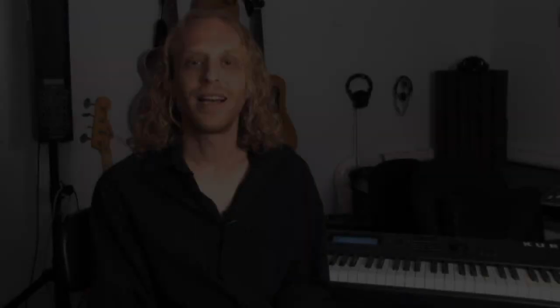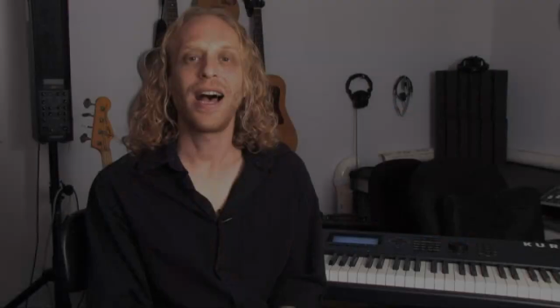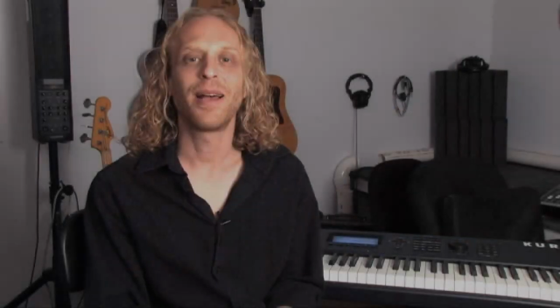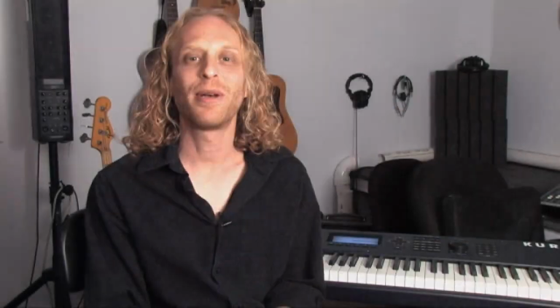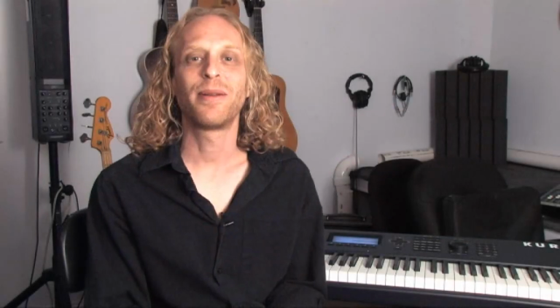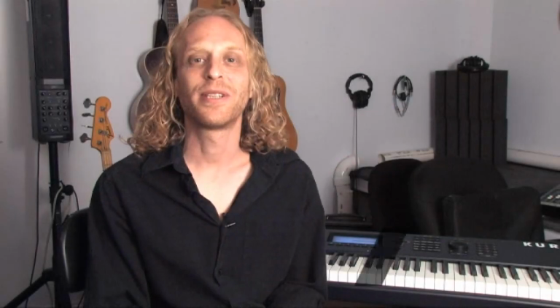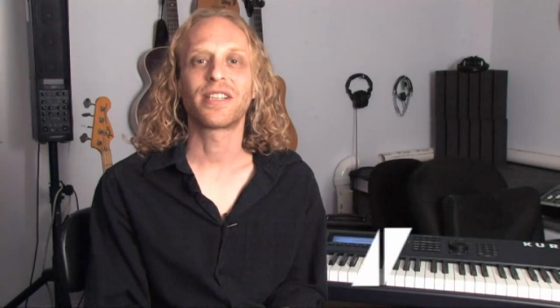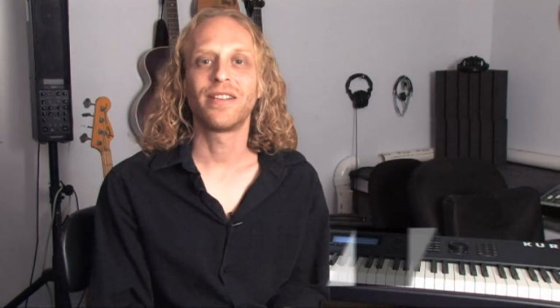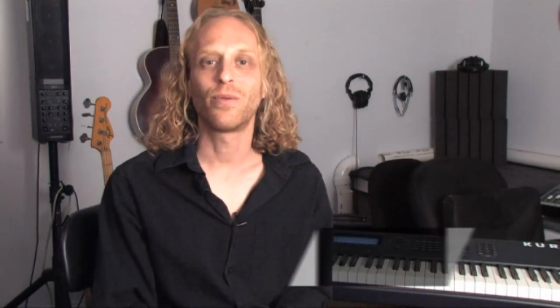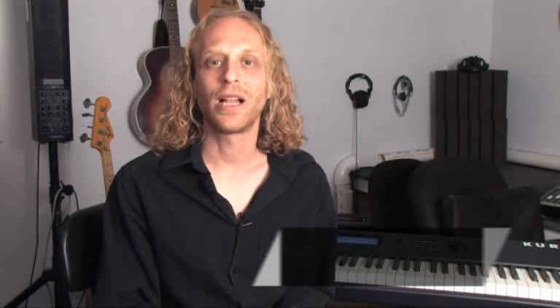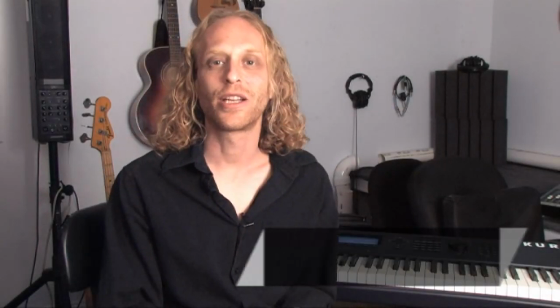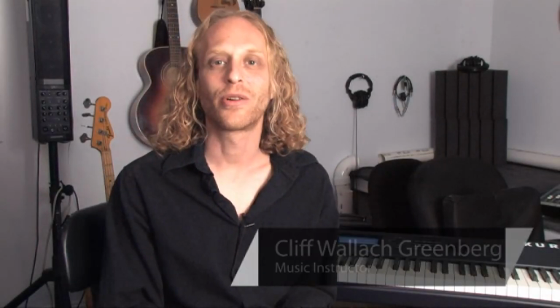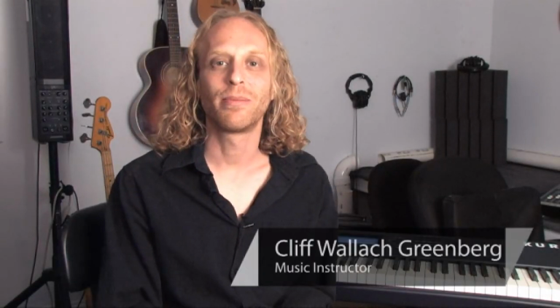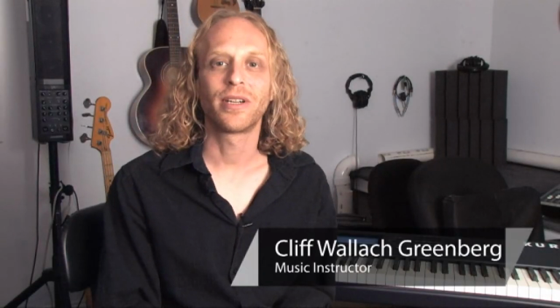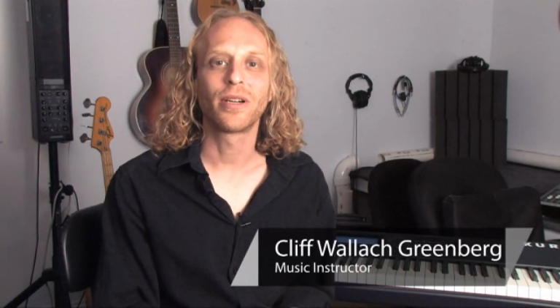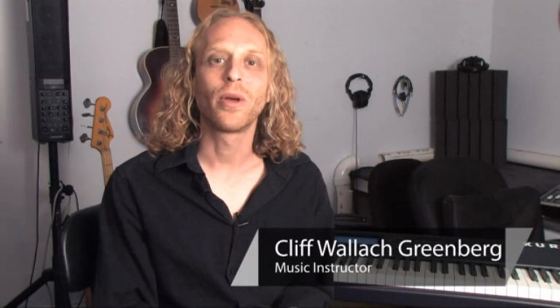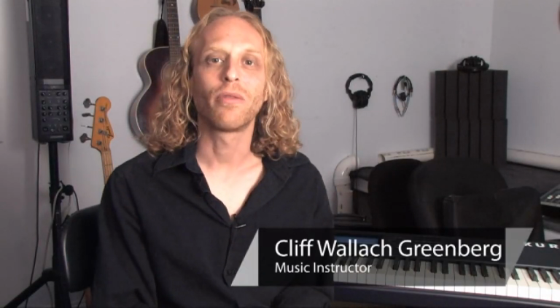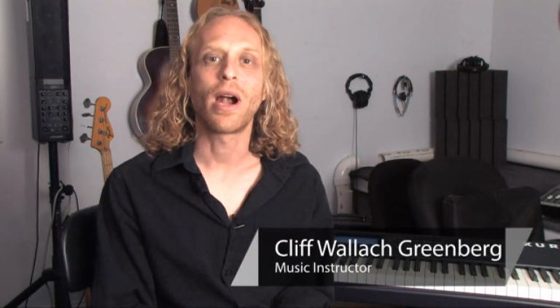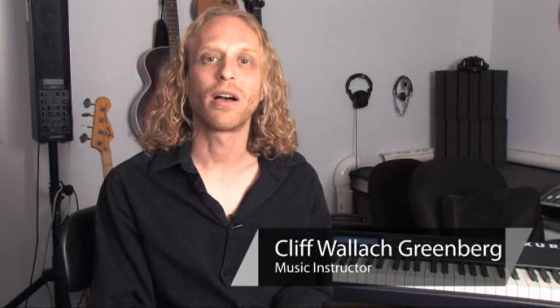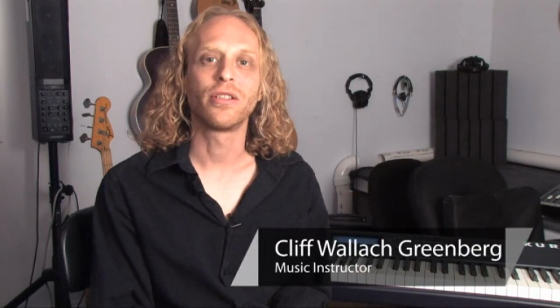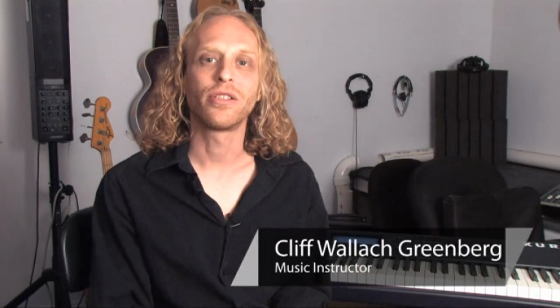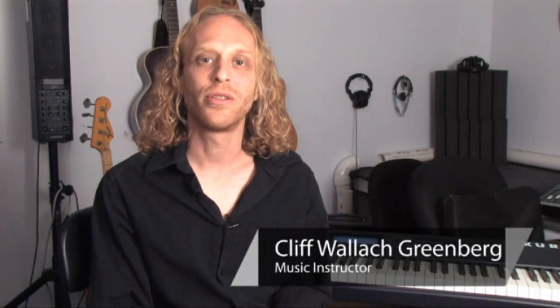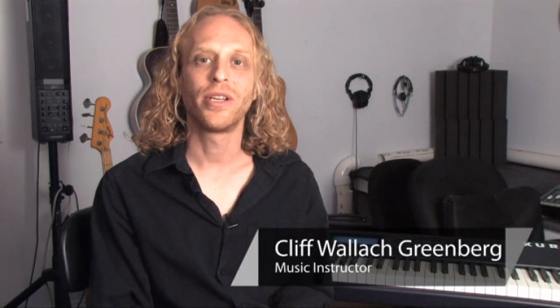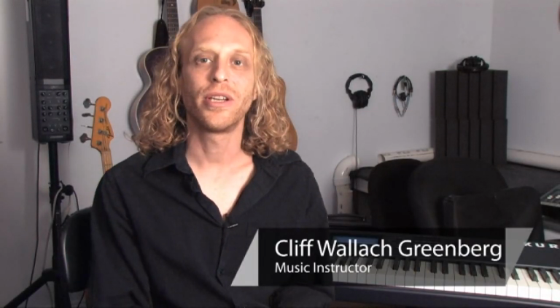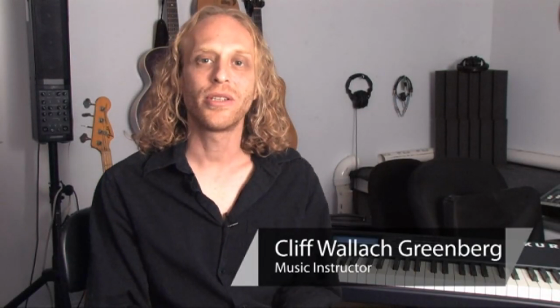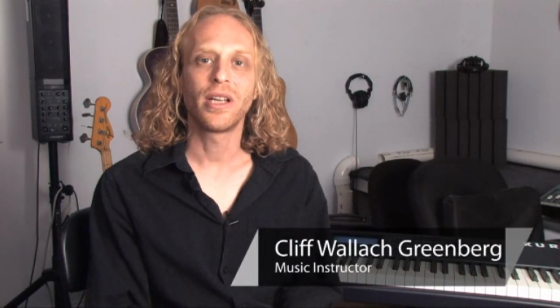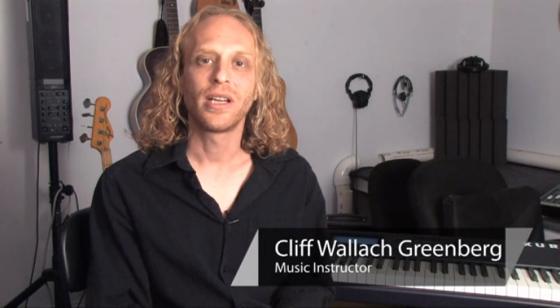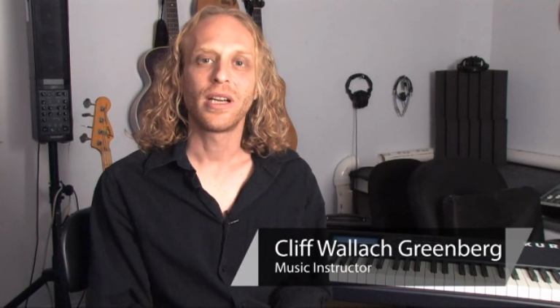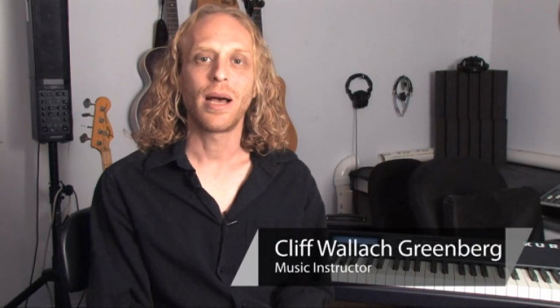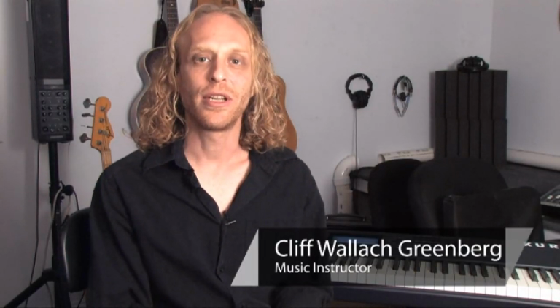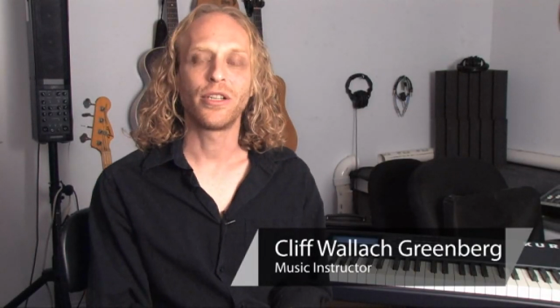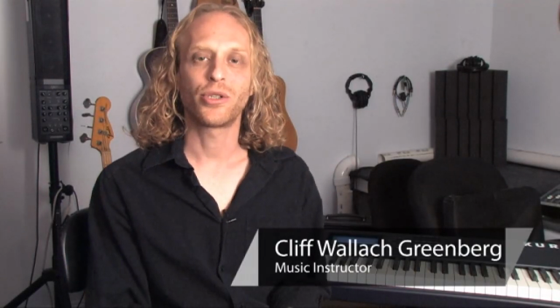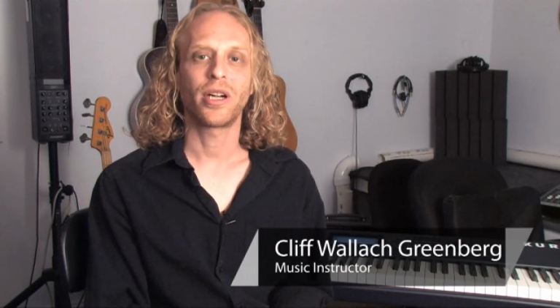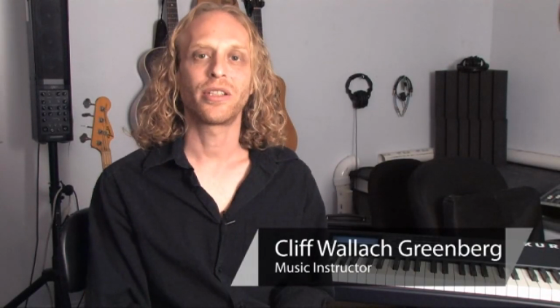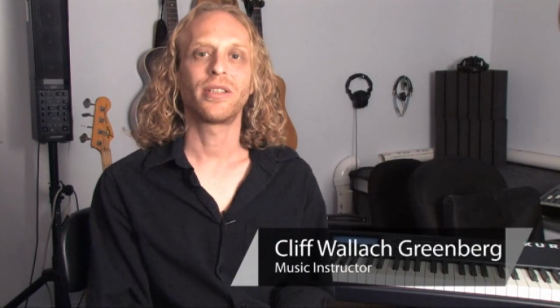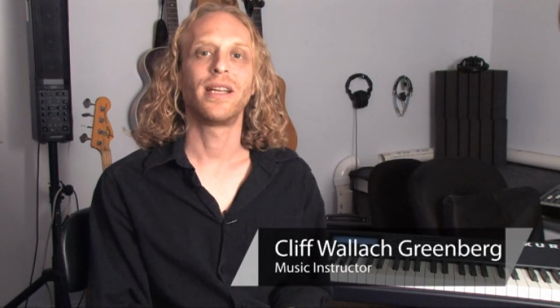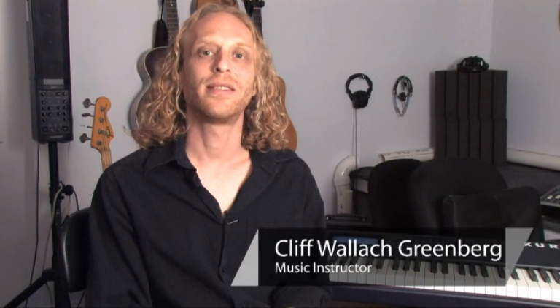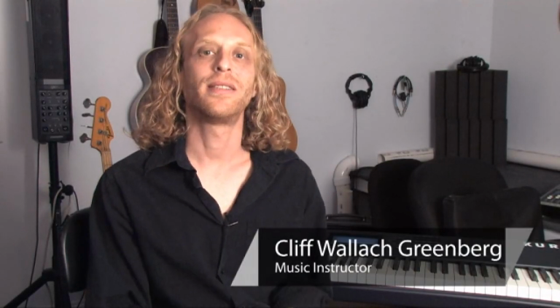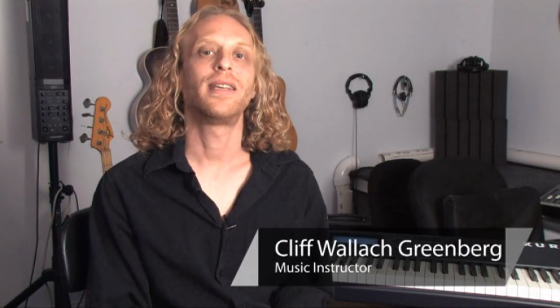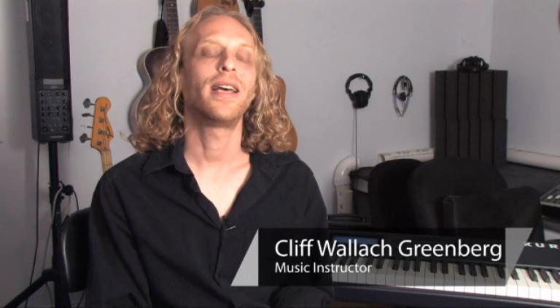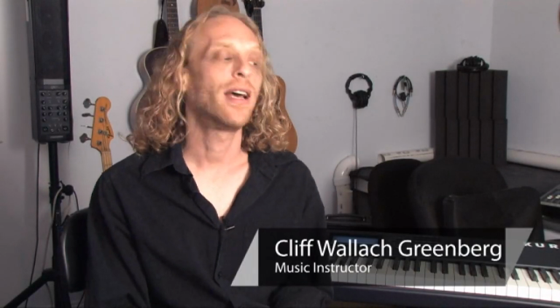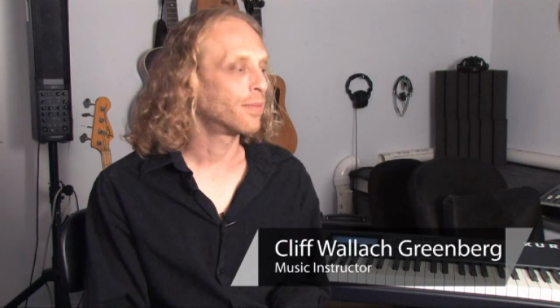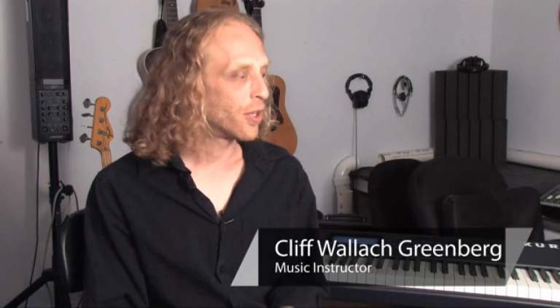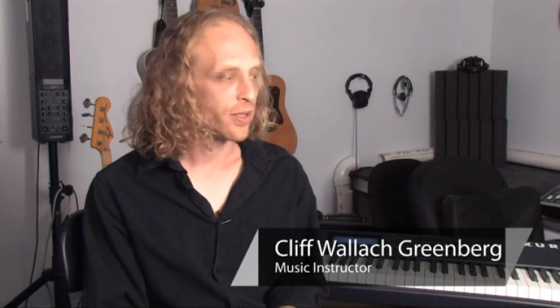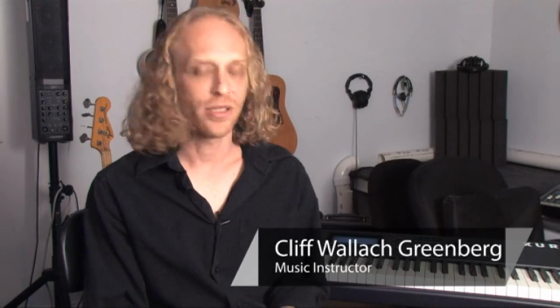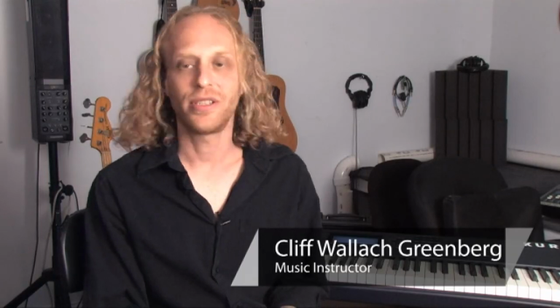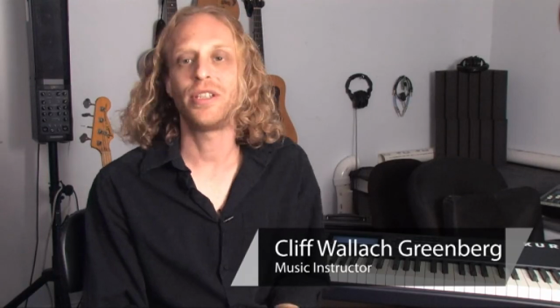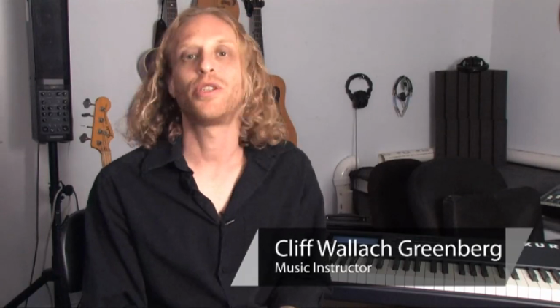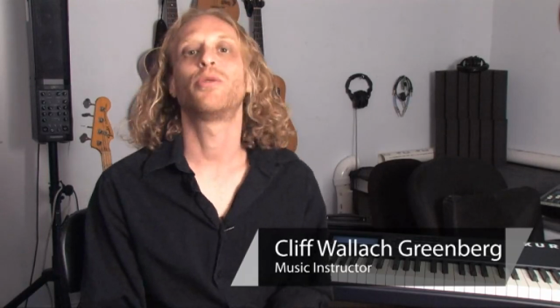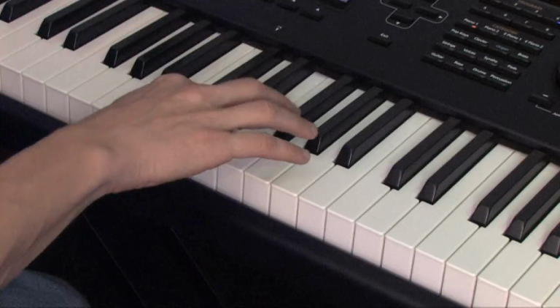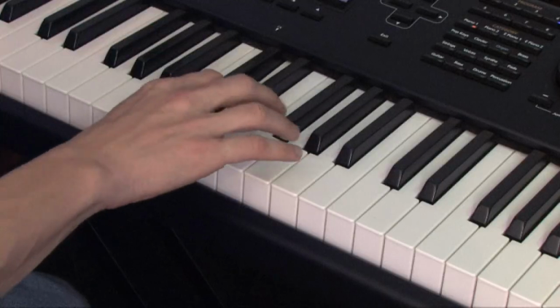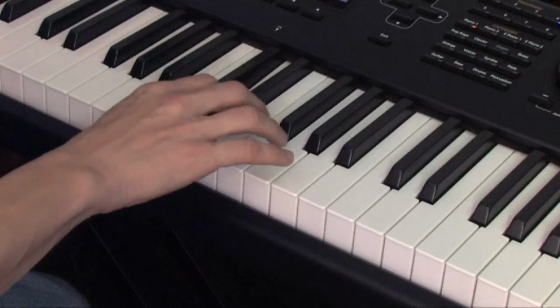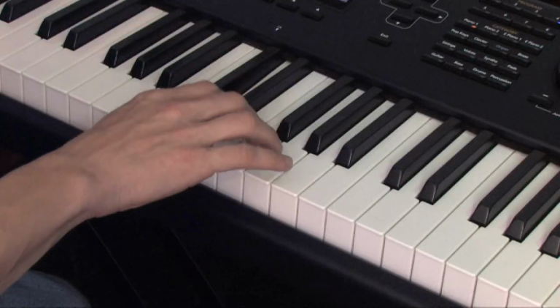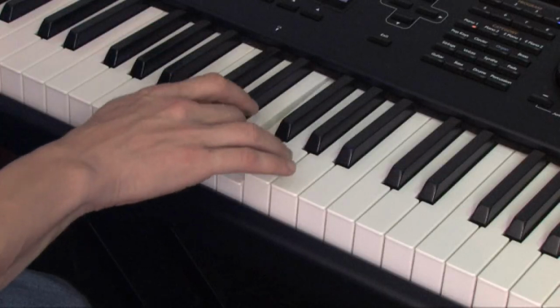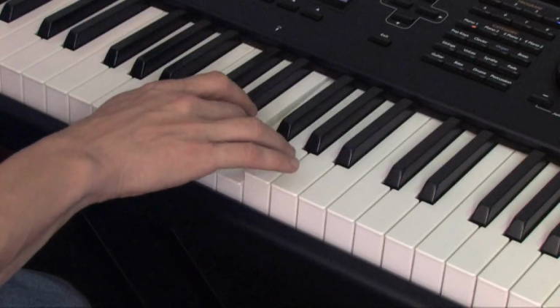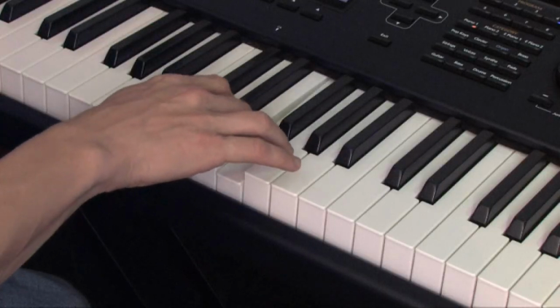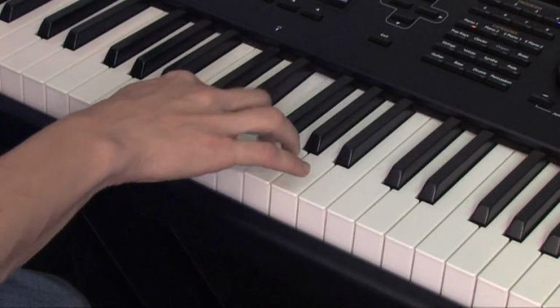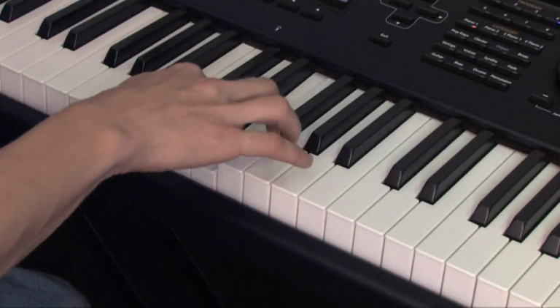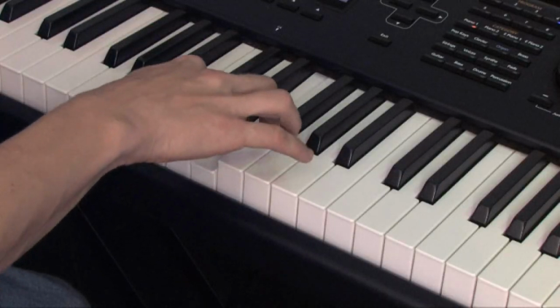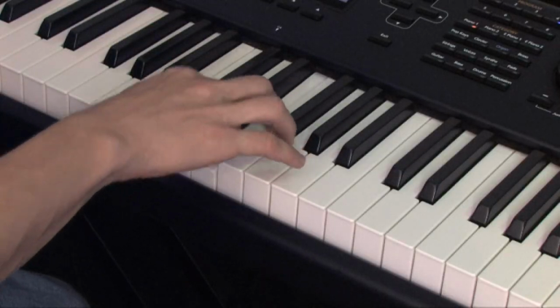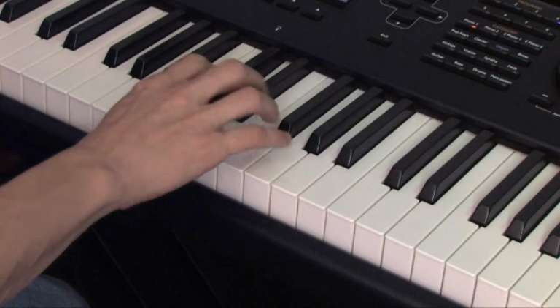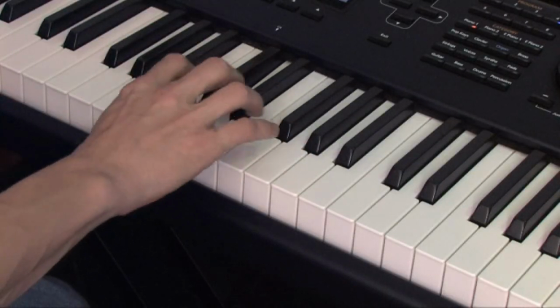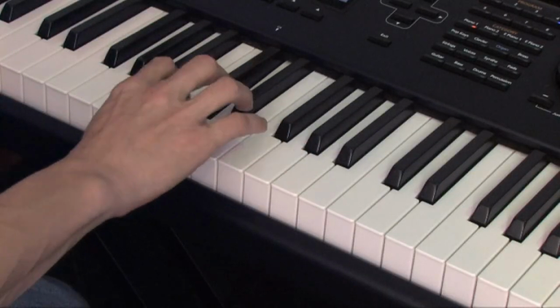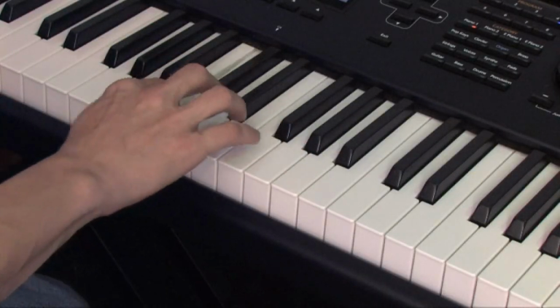Hi, my name is Cliff Wallach-Greenberg with Rock On Studios. I'm an instructor and today I'm going to teach you proper finger placement for the piano.